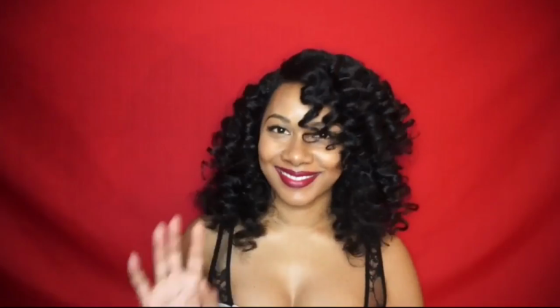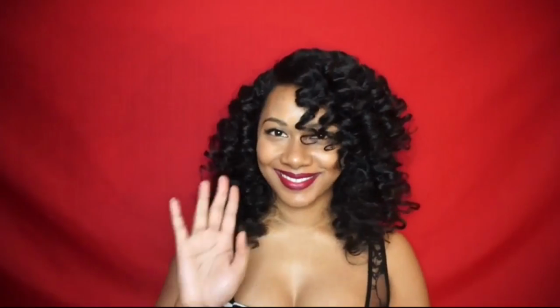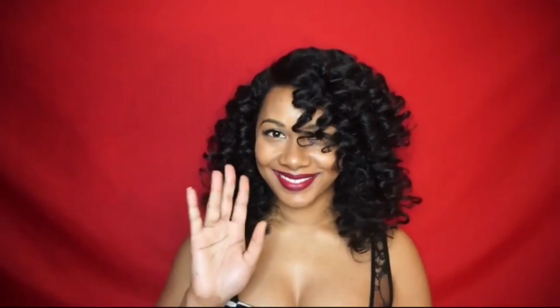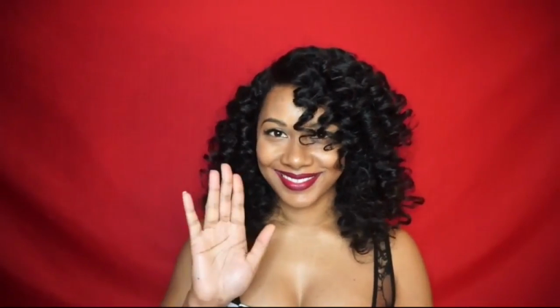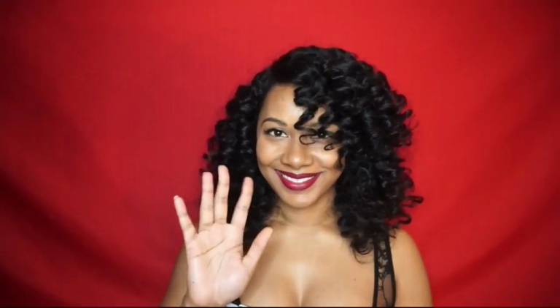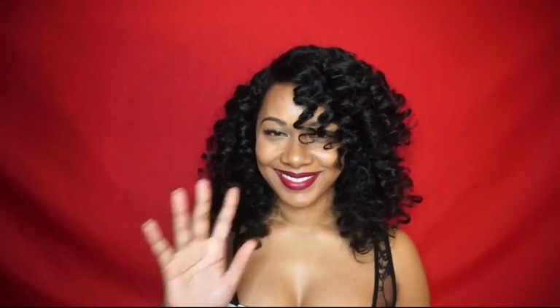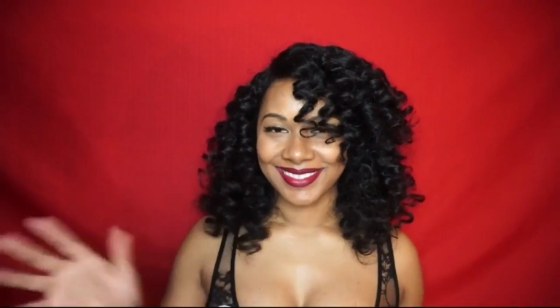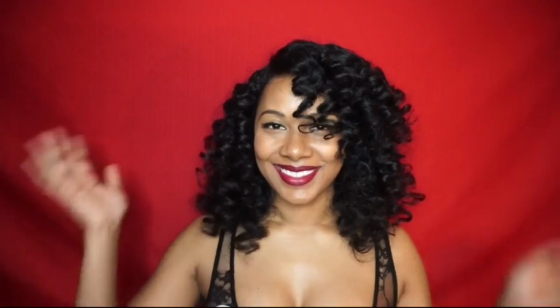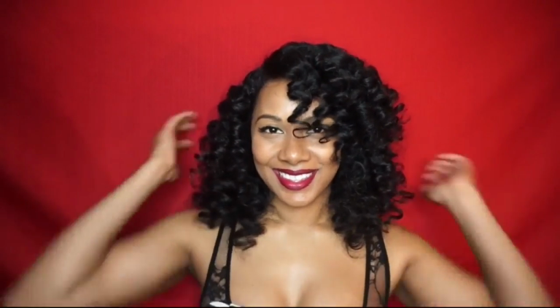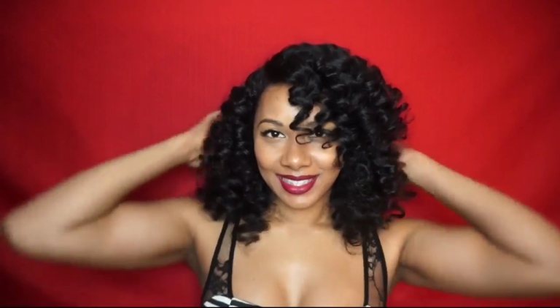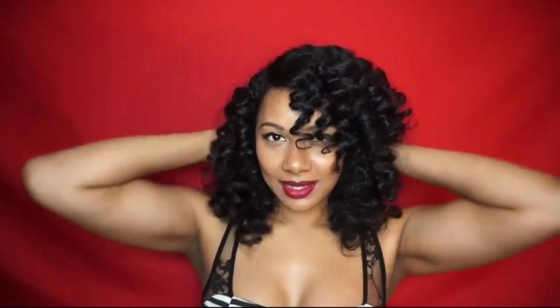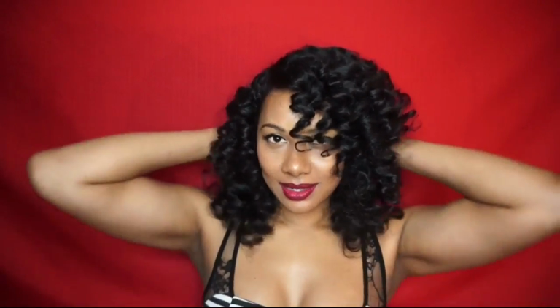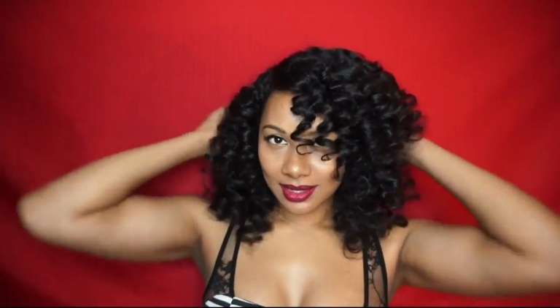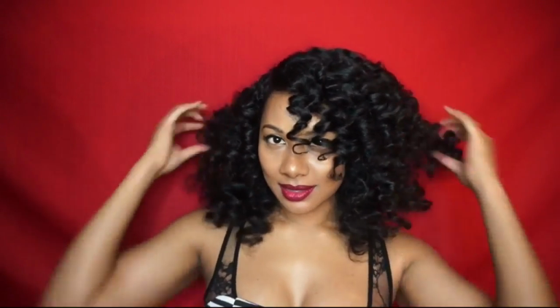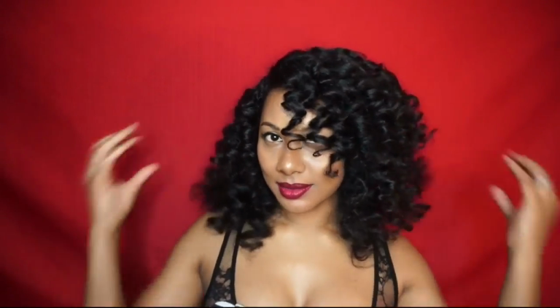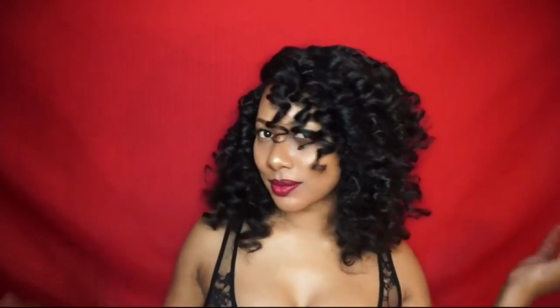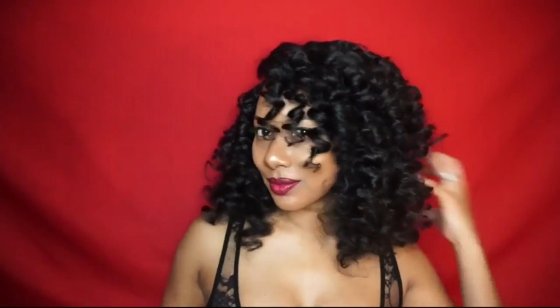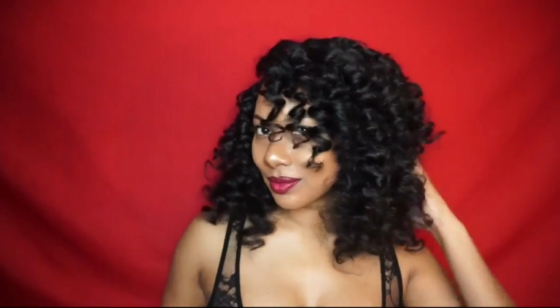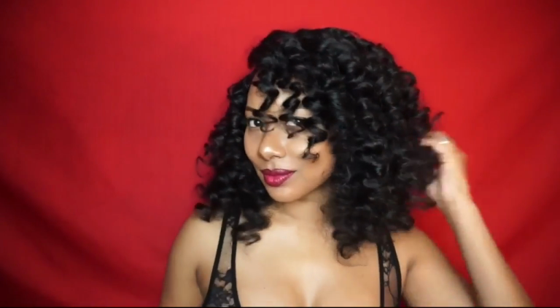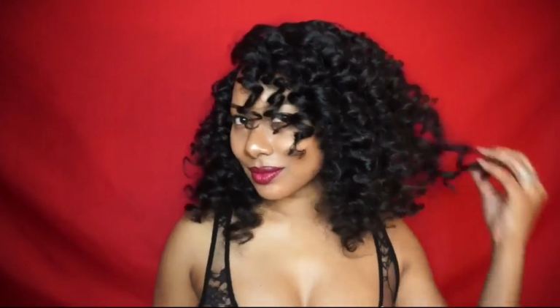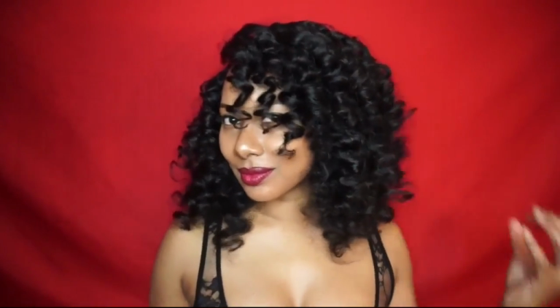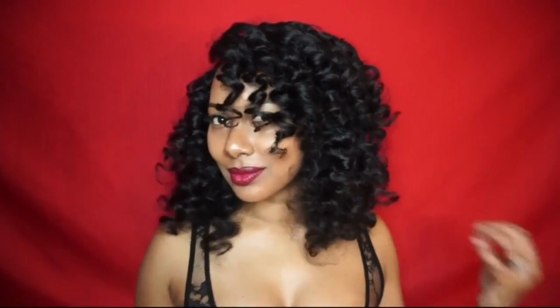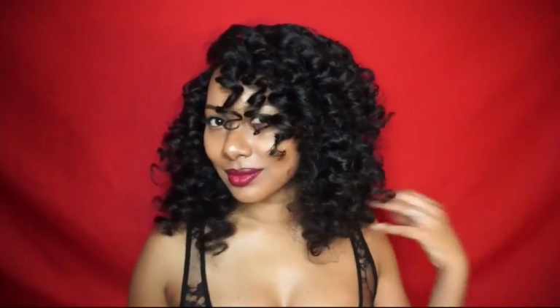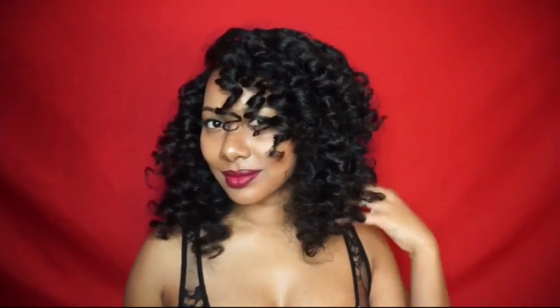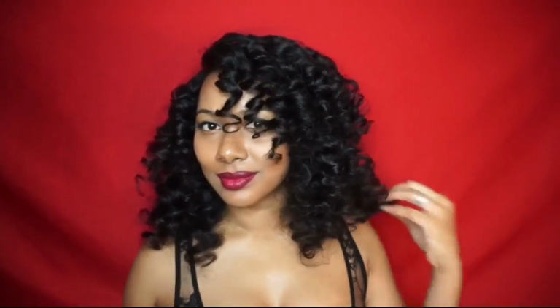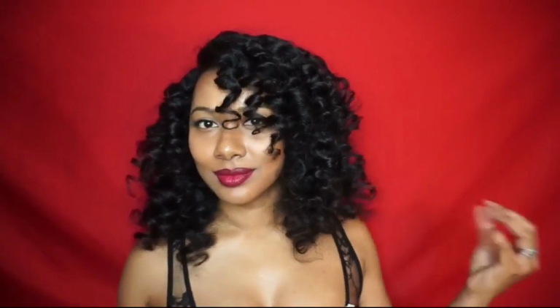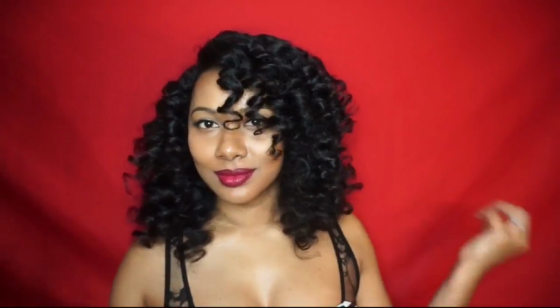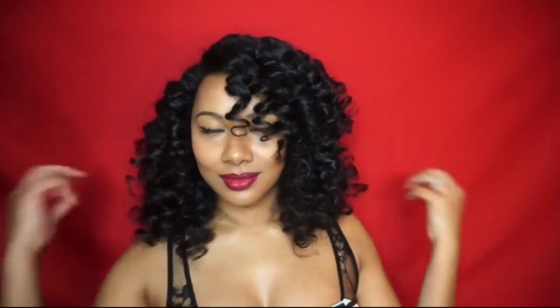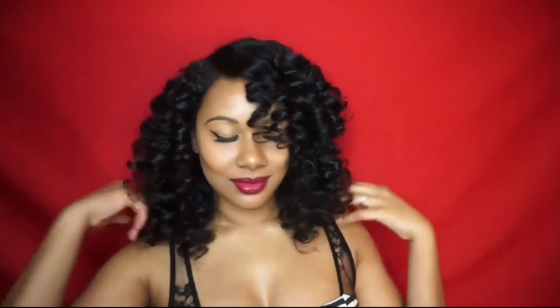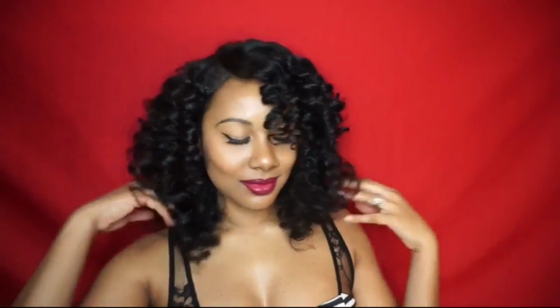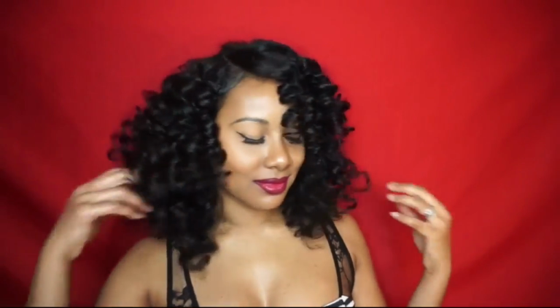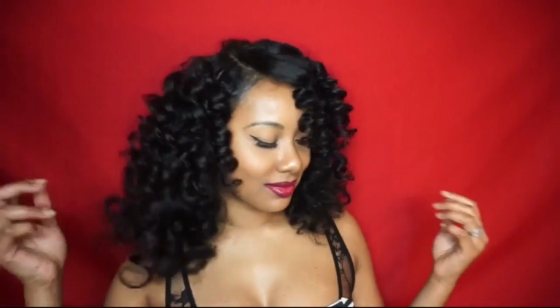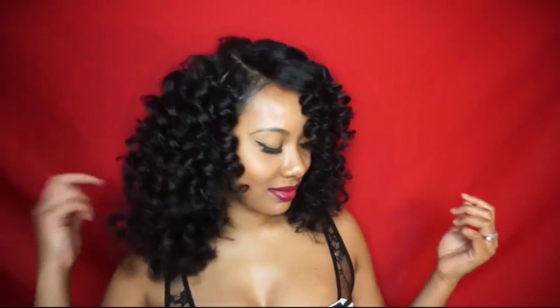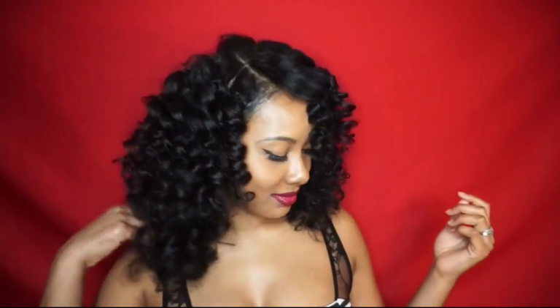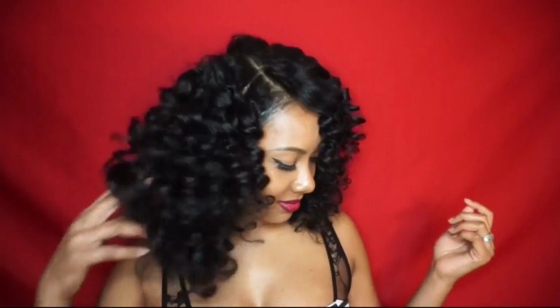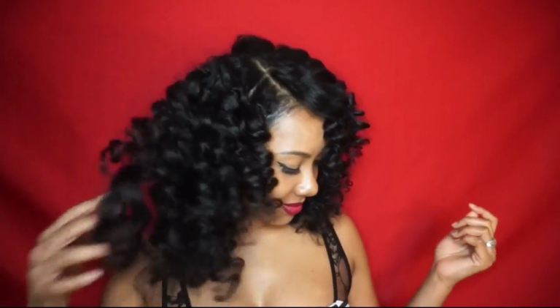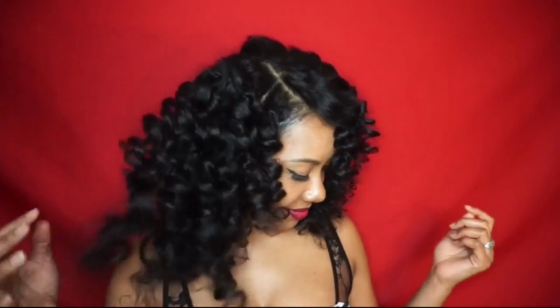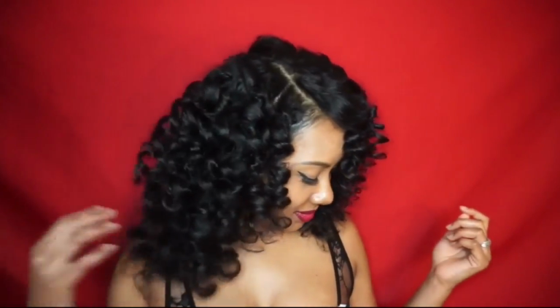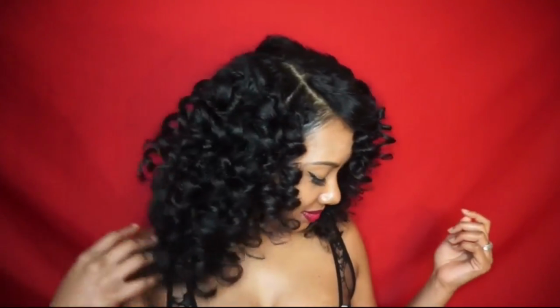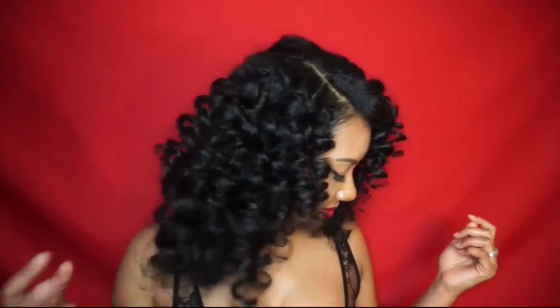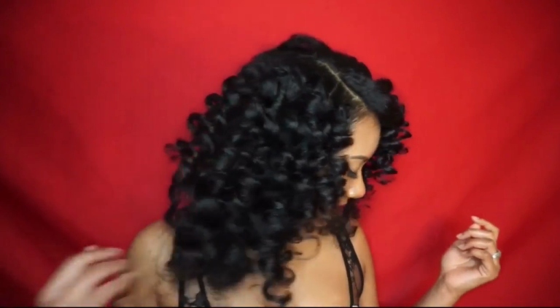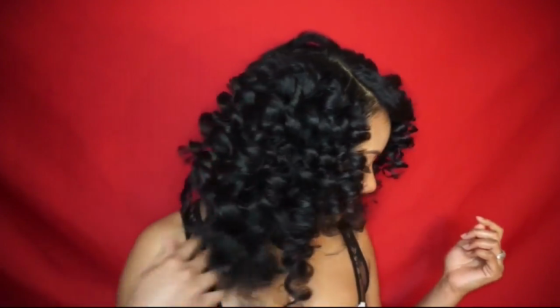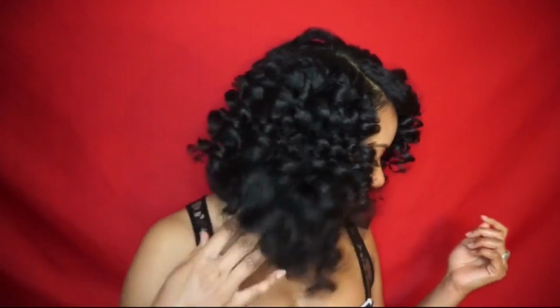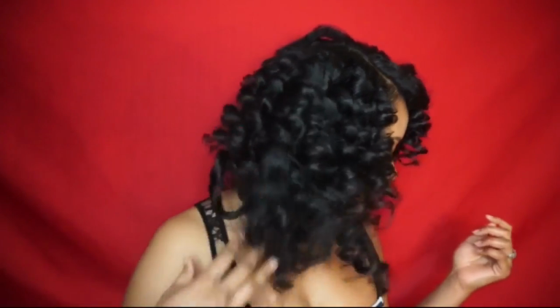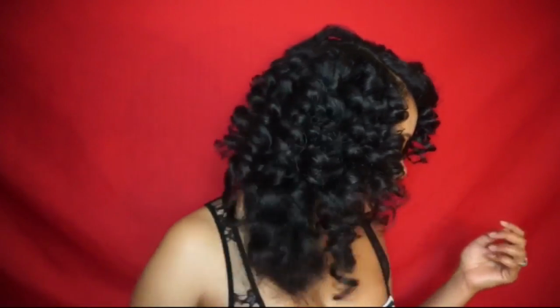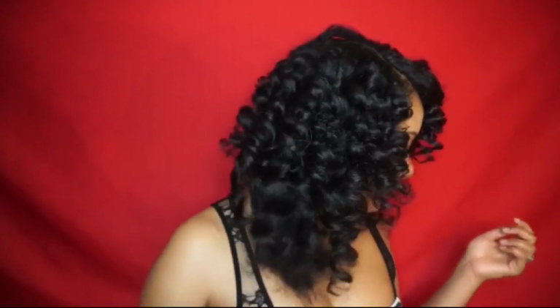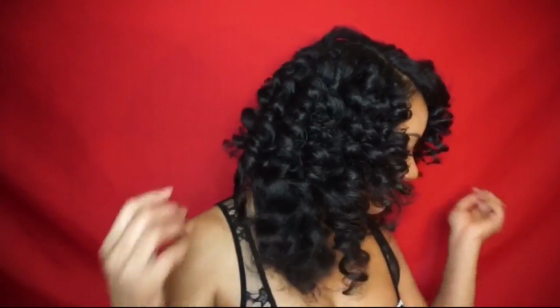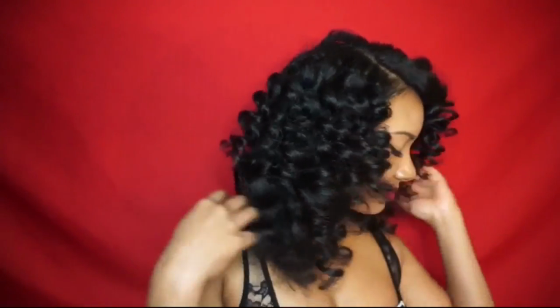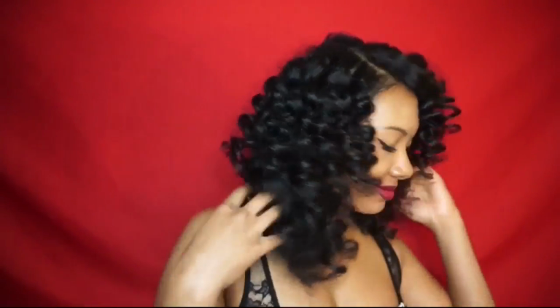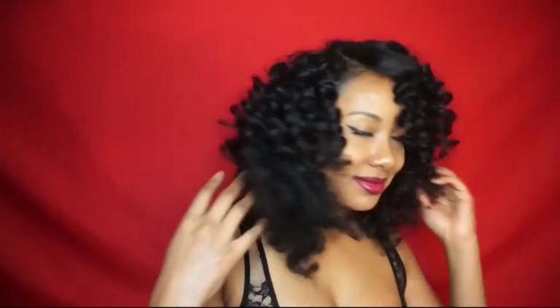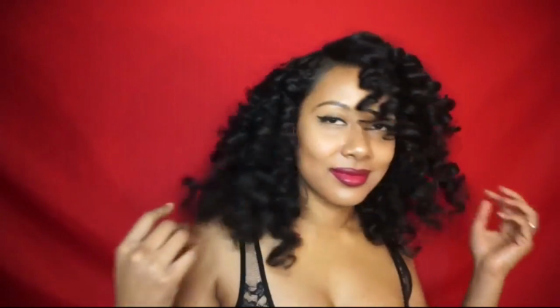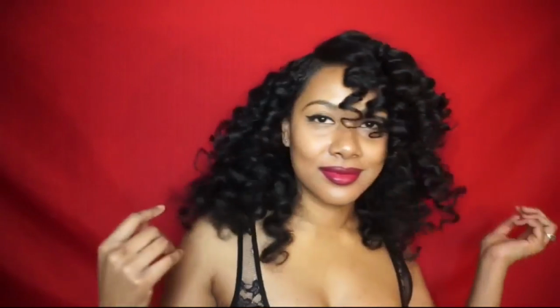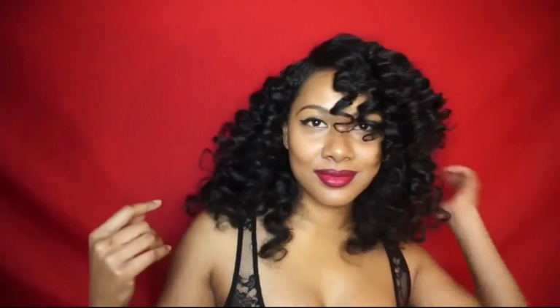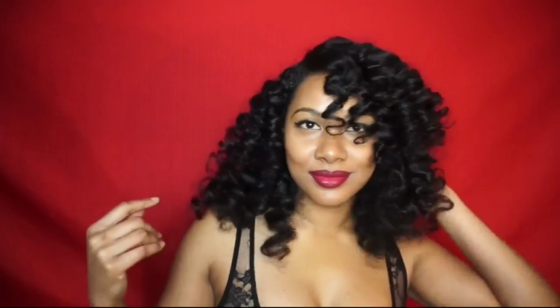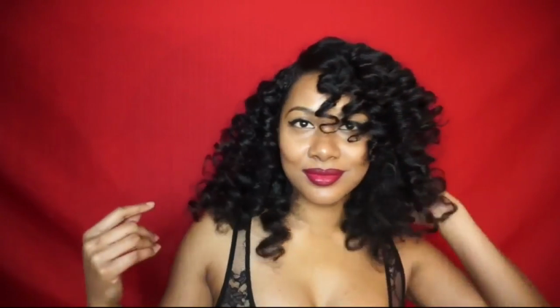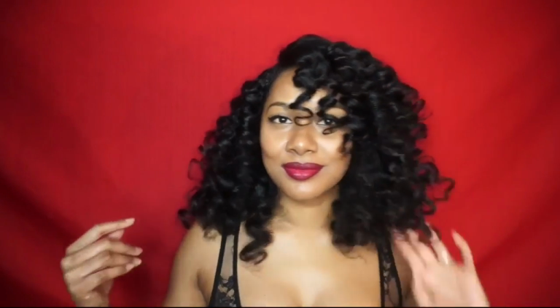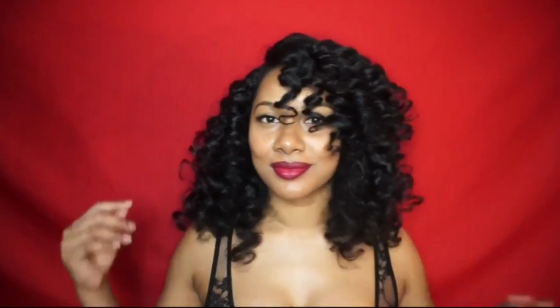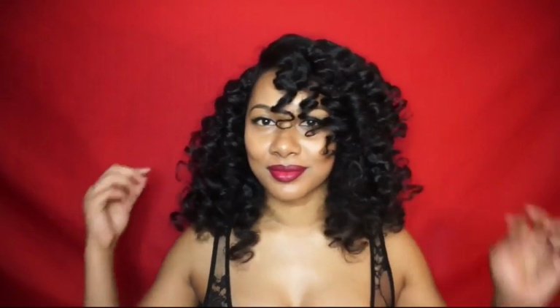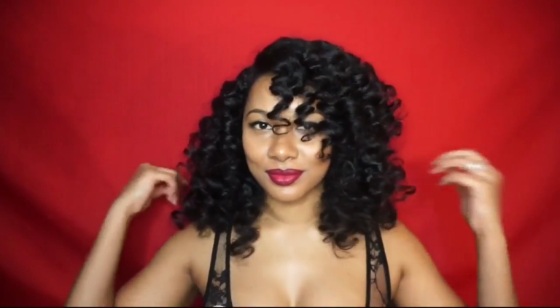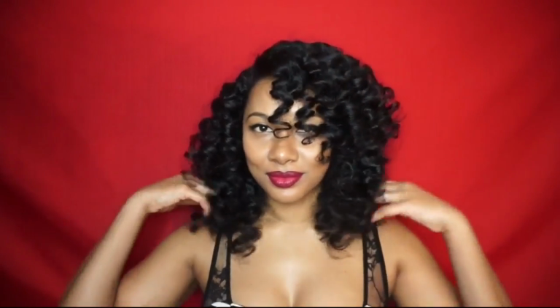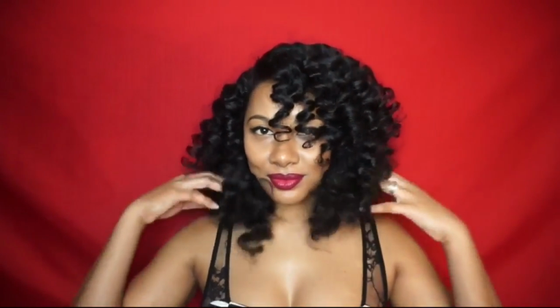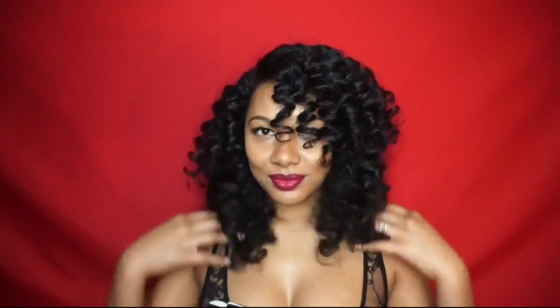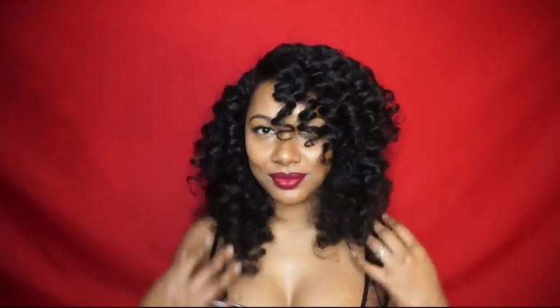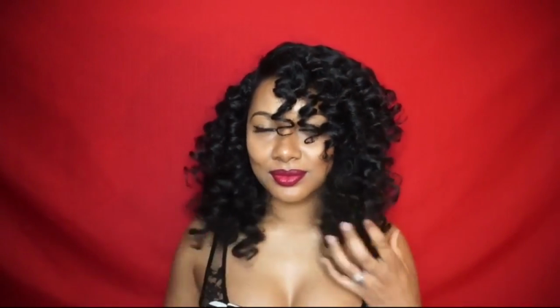Hey loves, Valentine's Day is right around the corner and I'm going to show you how you can get some soft, sexy, heatless curls that will leave your date head over heels.